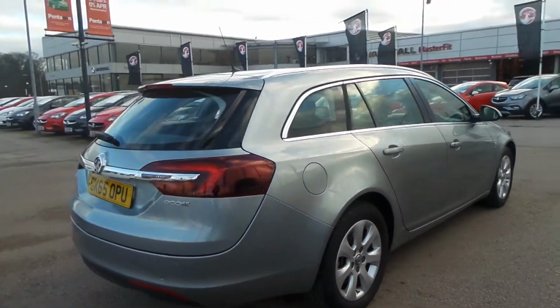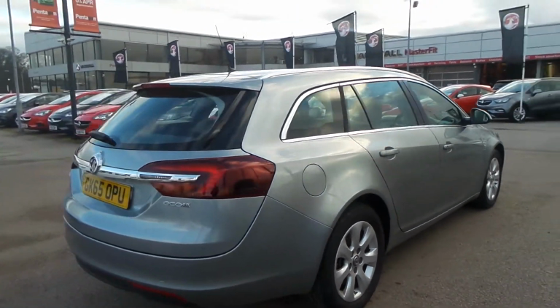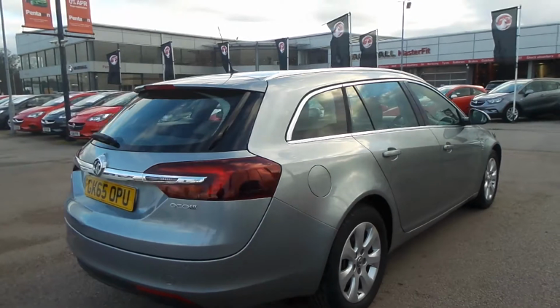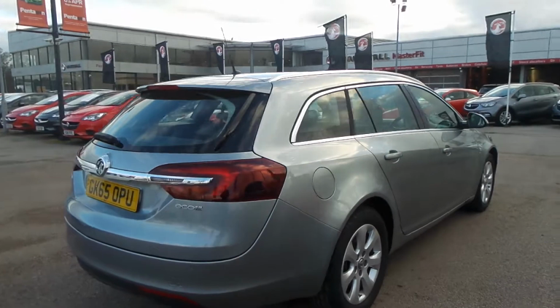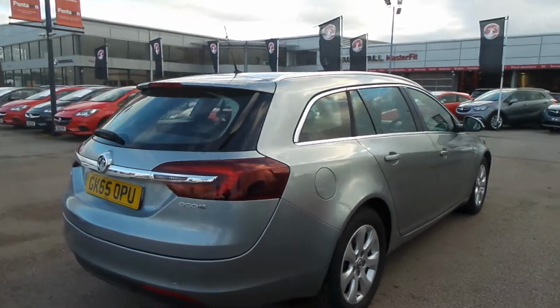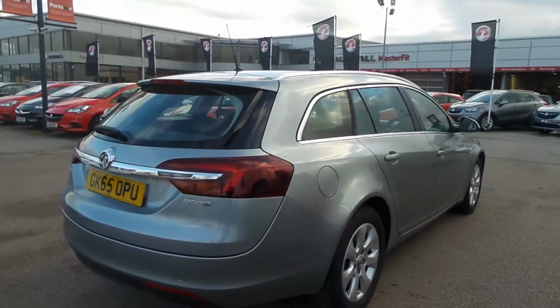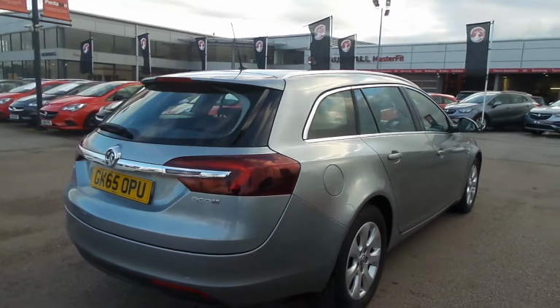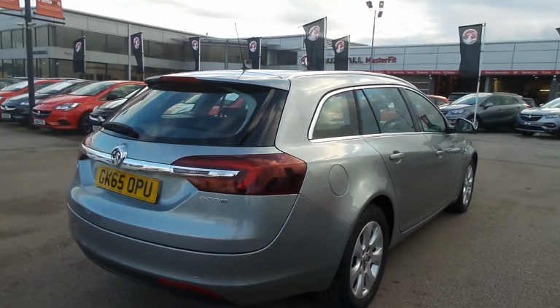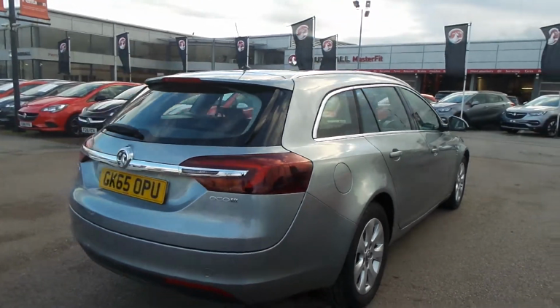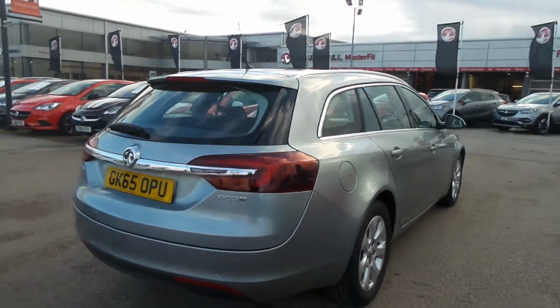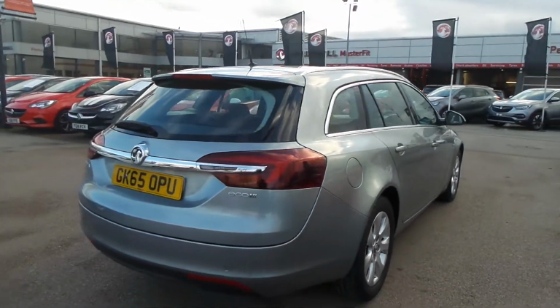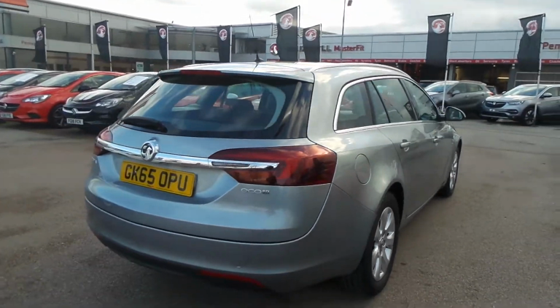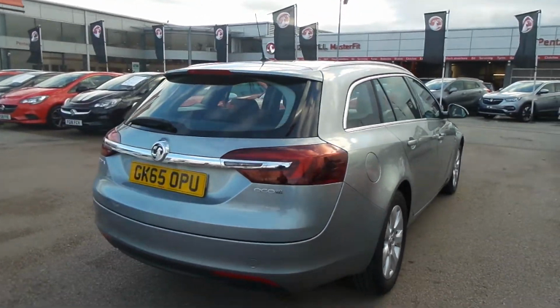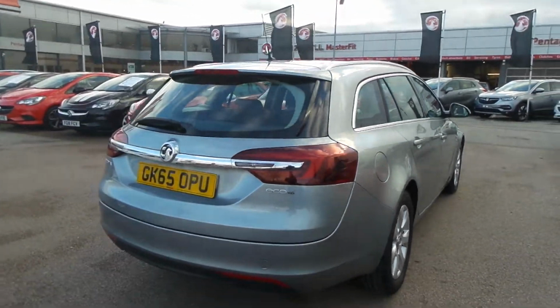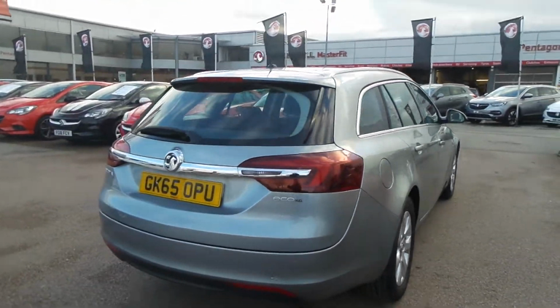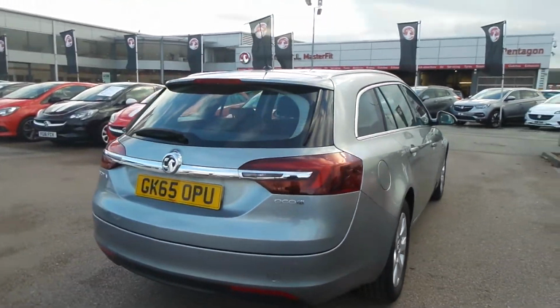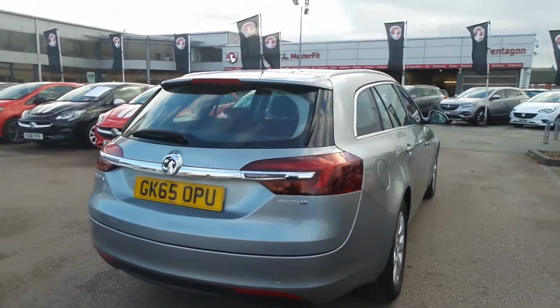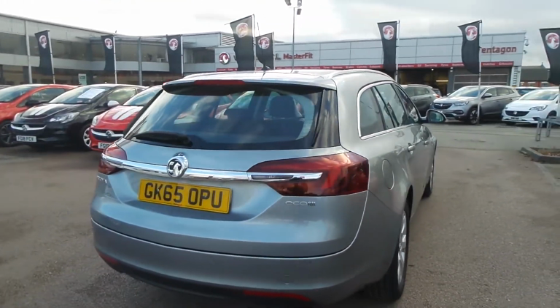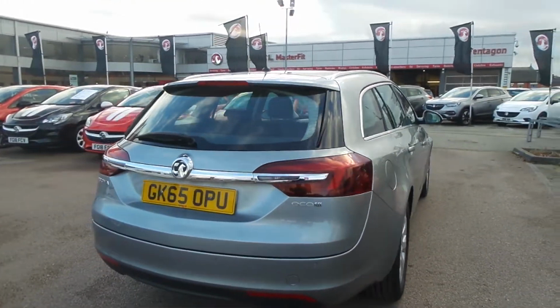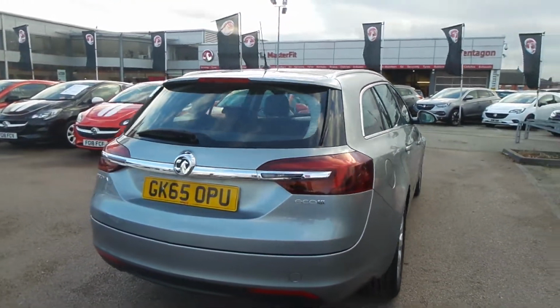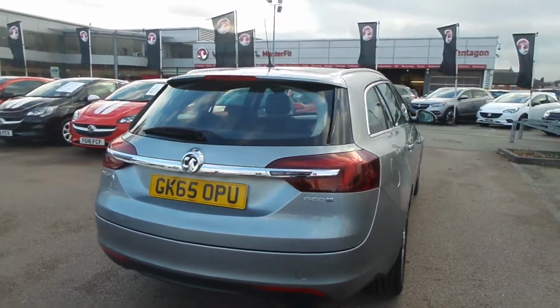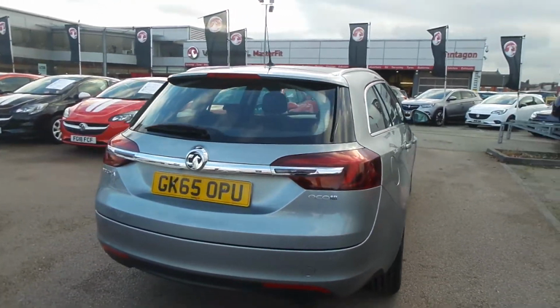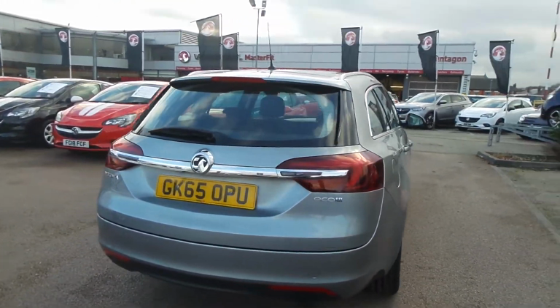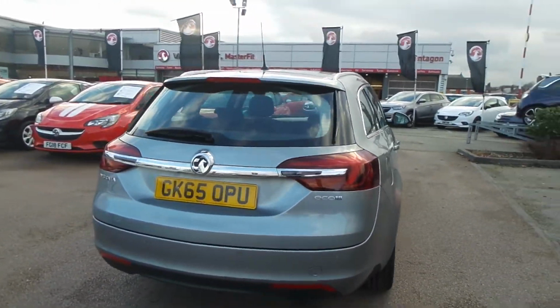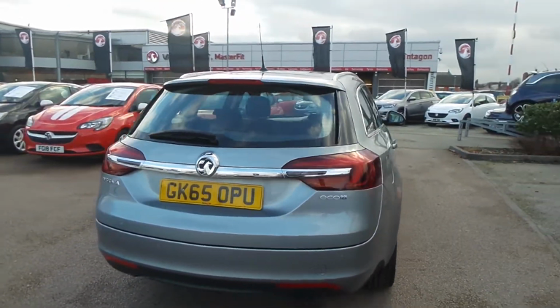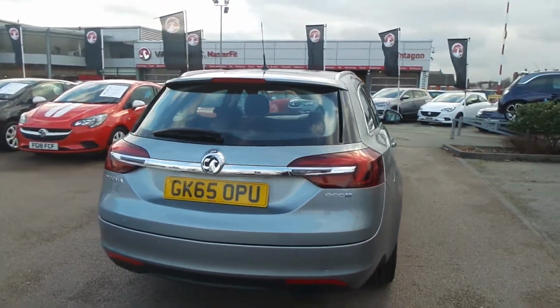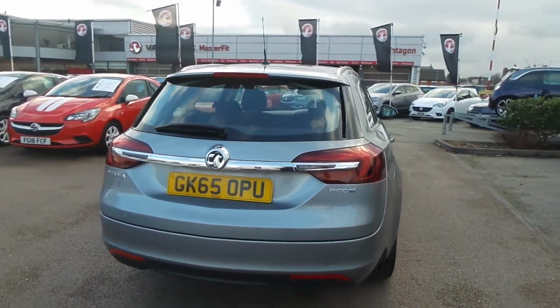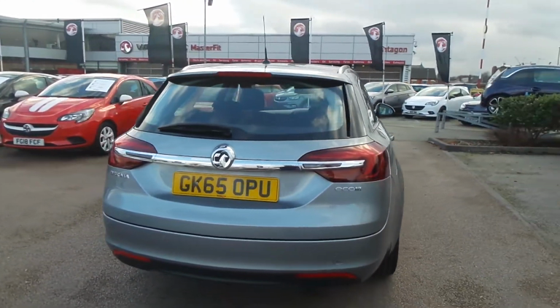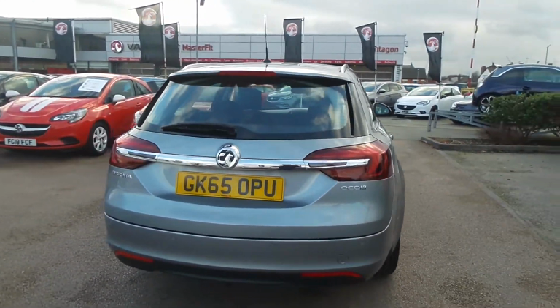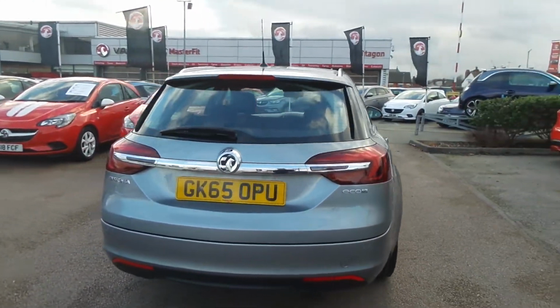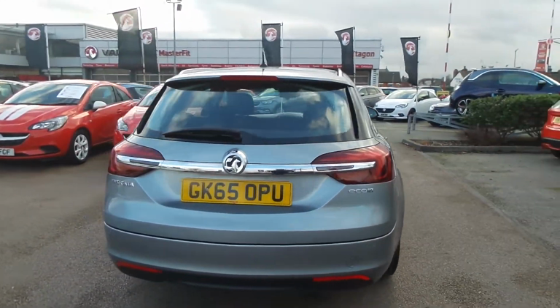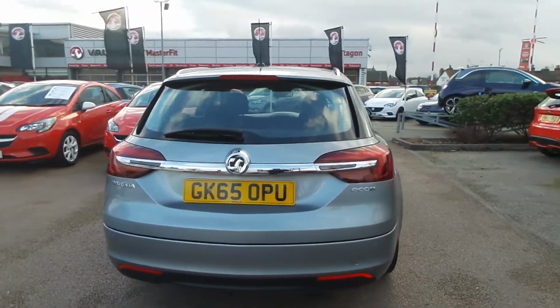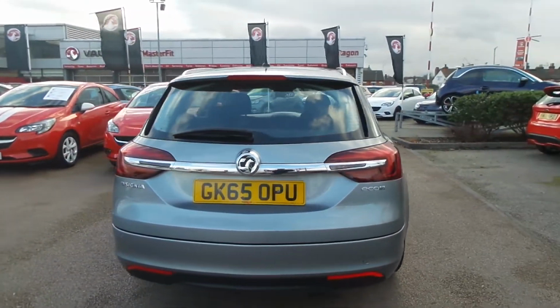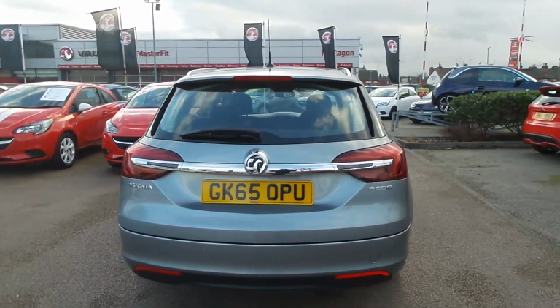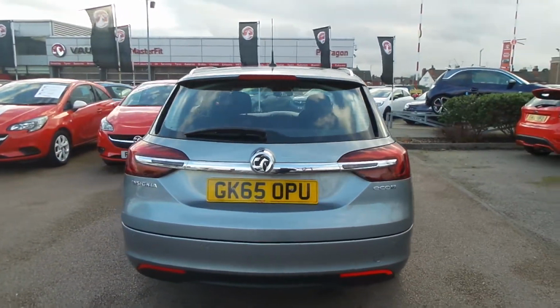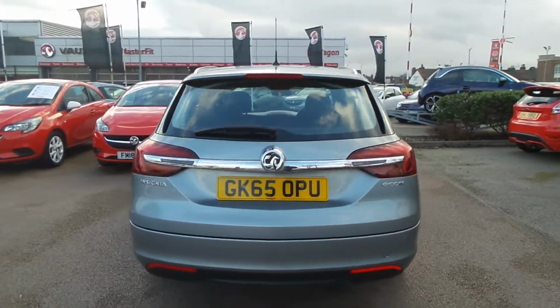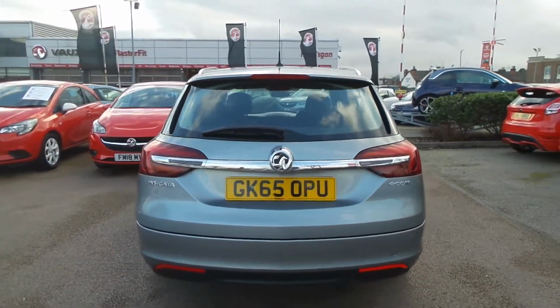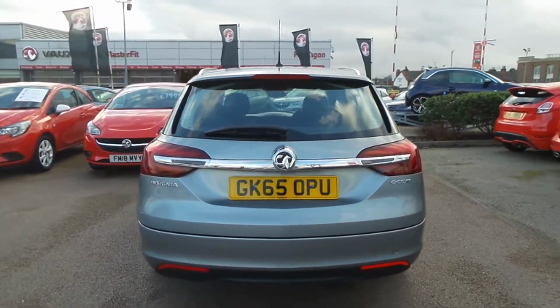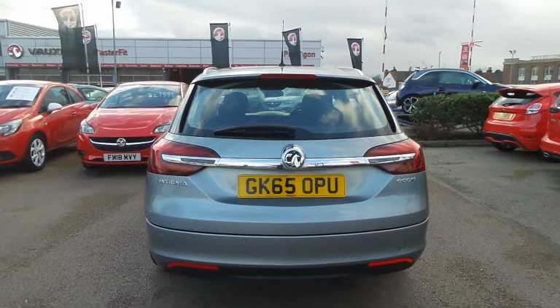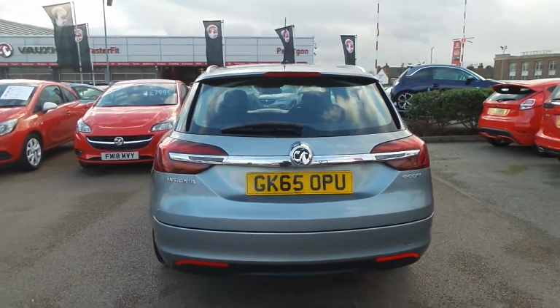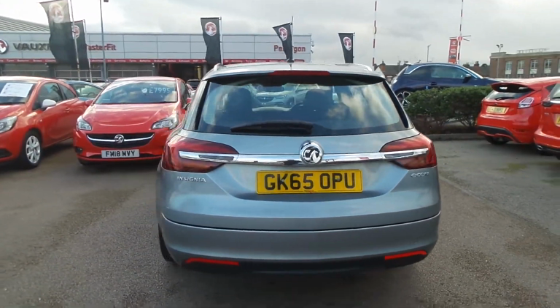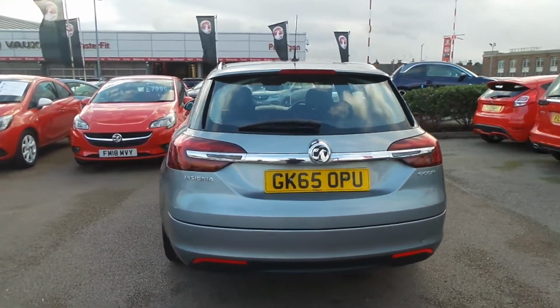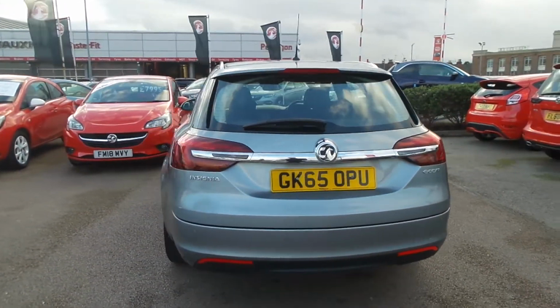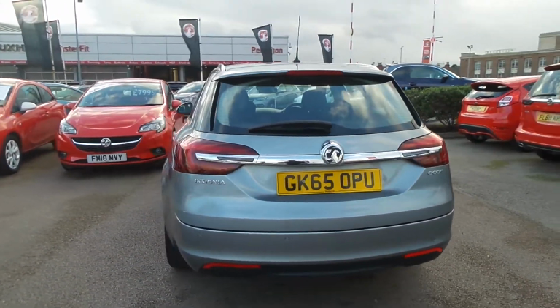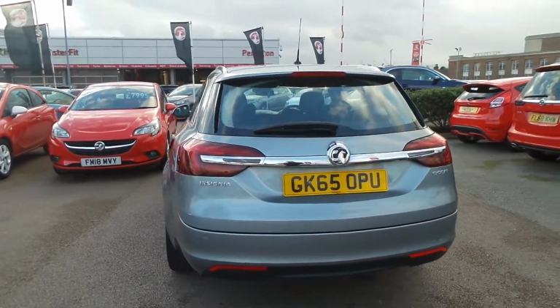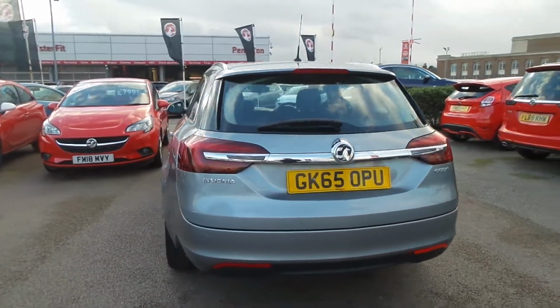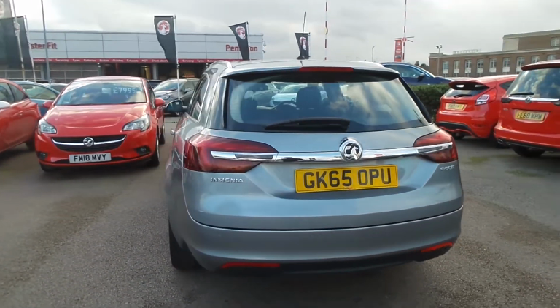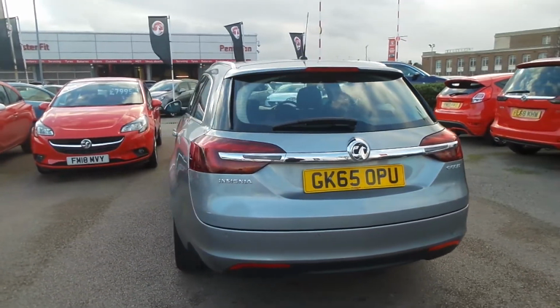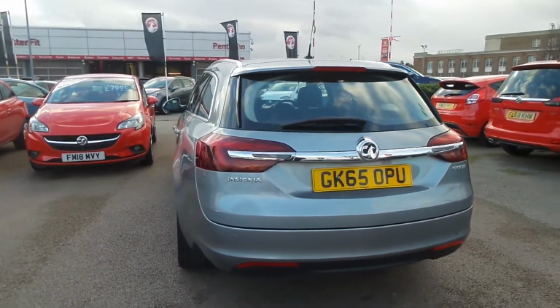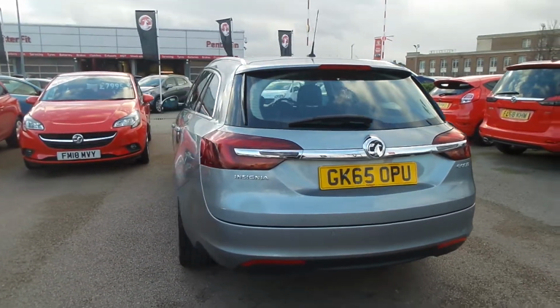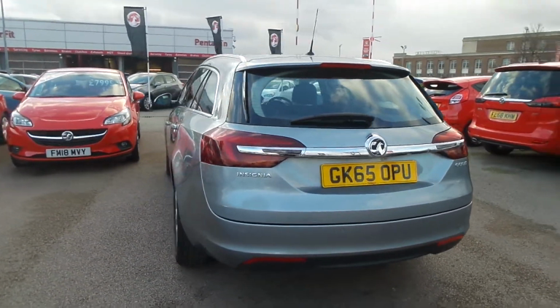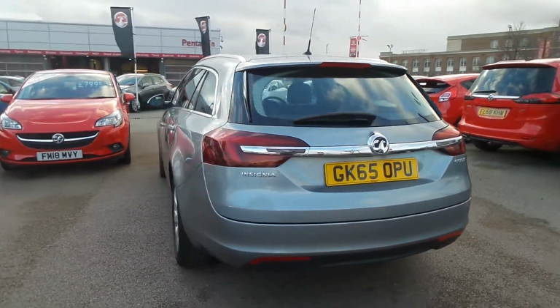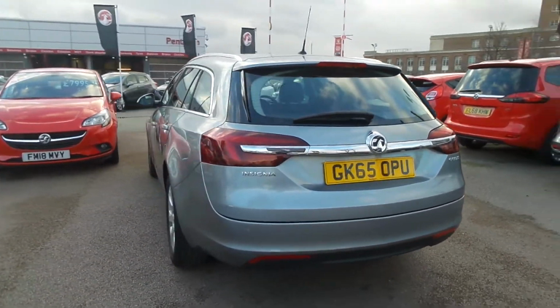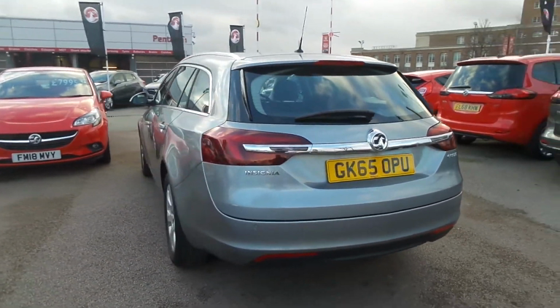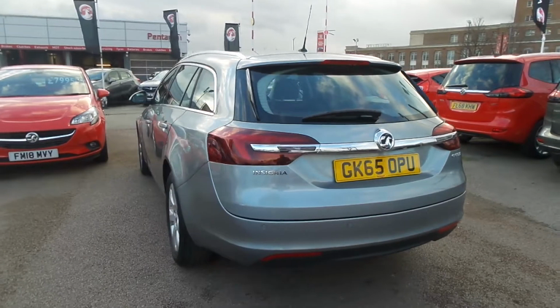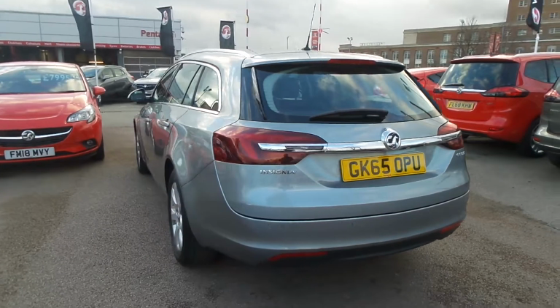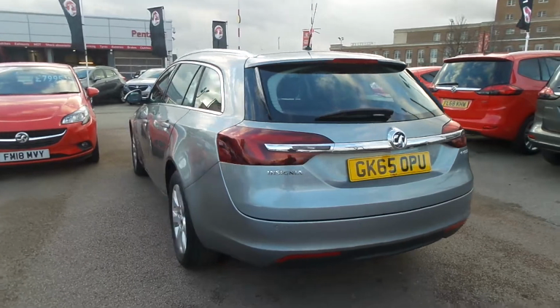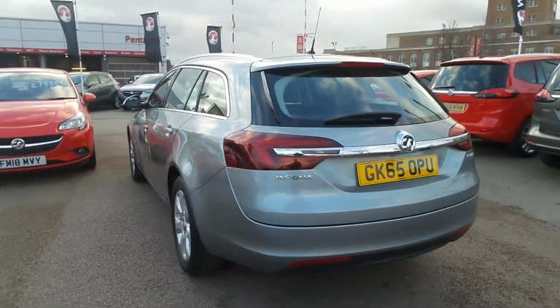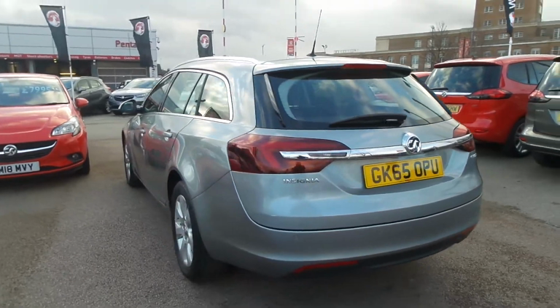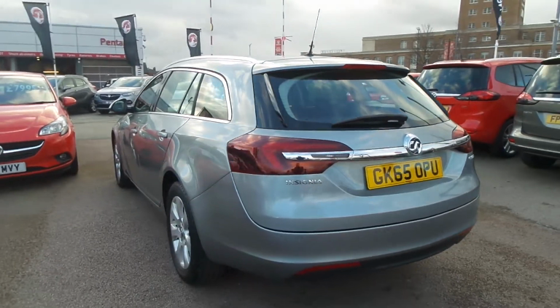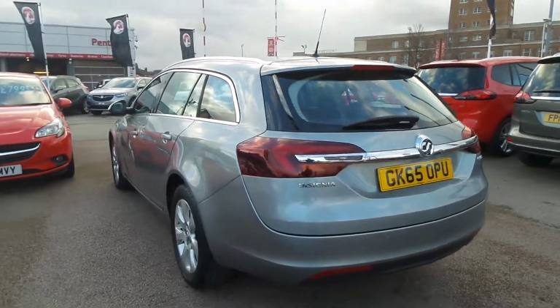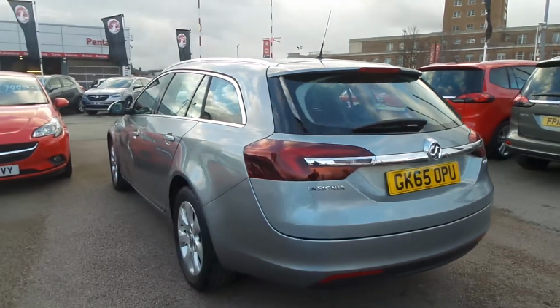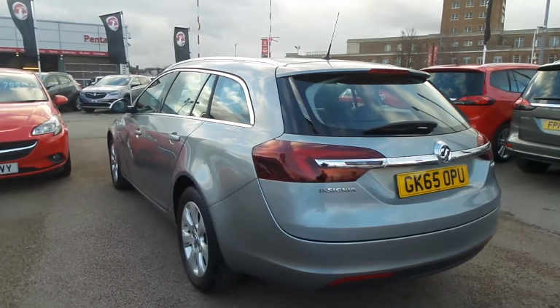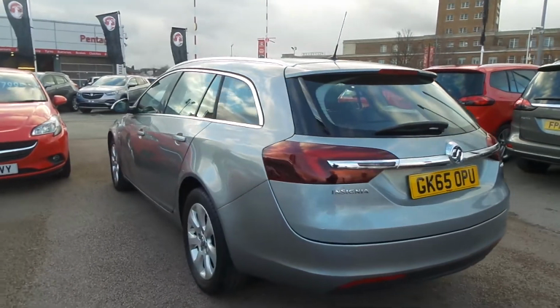Further exterior features include silver roof rails, rain sensitive windscreen wipers, auto-on headlights, and LED daytime running lights.